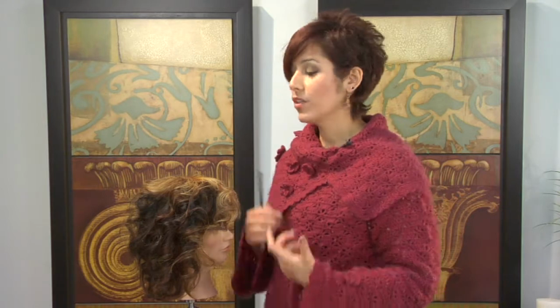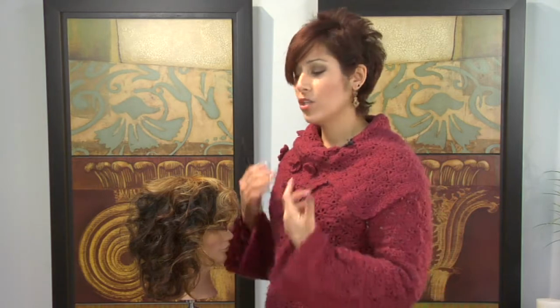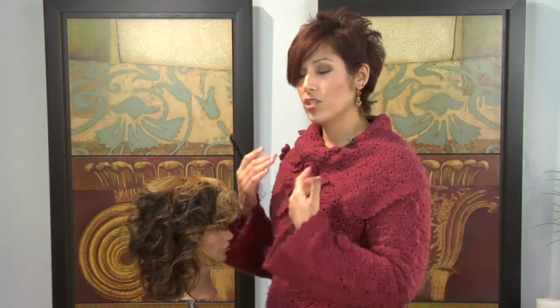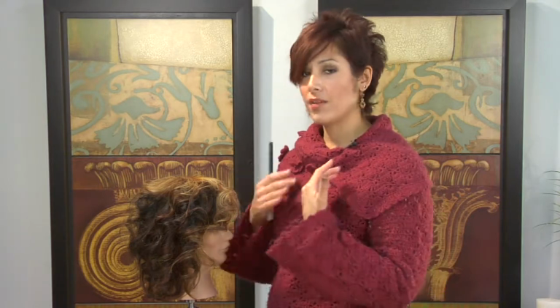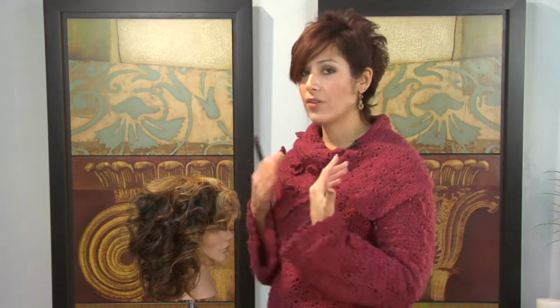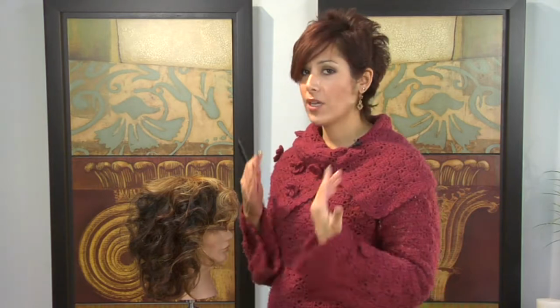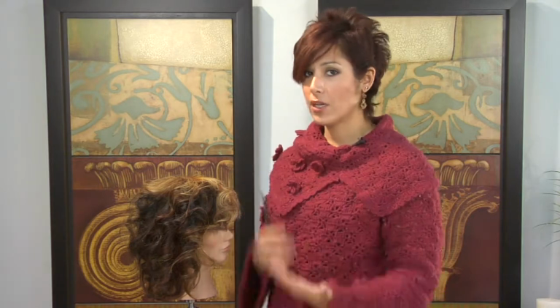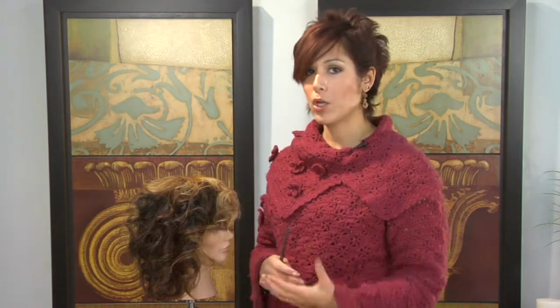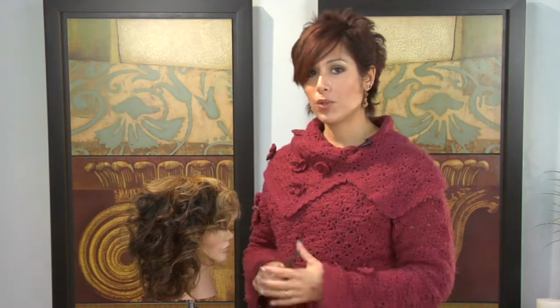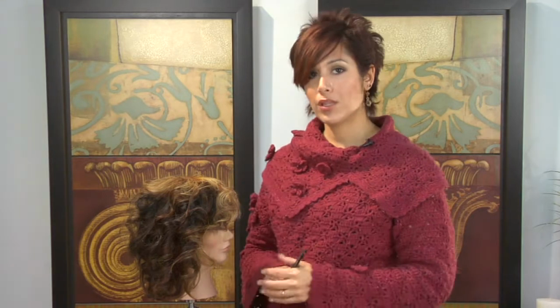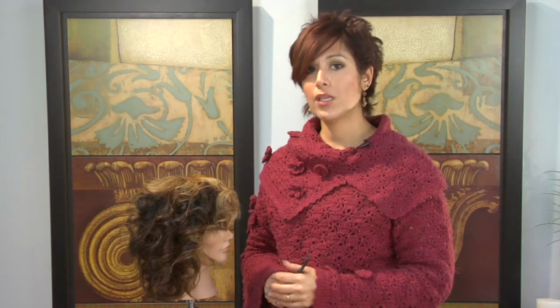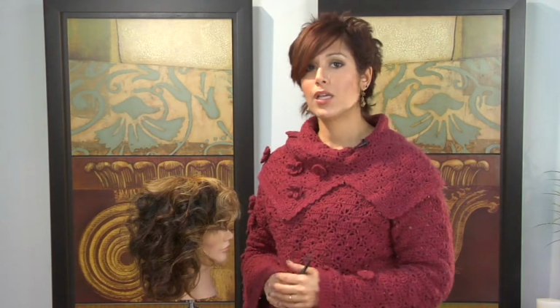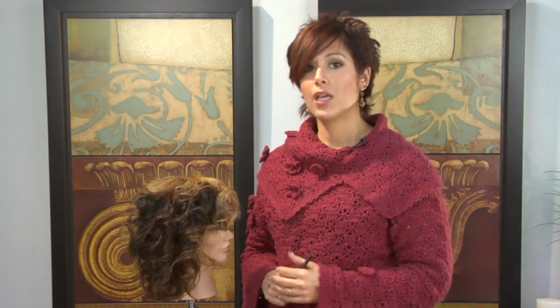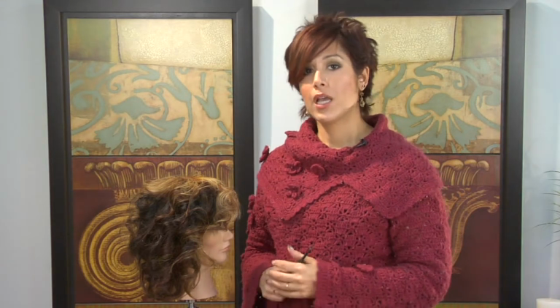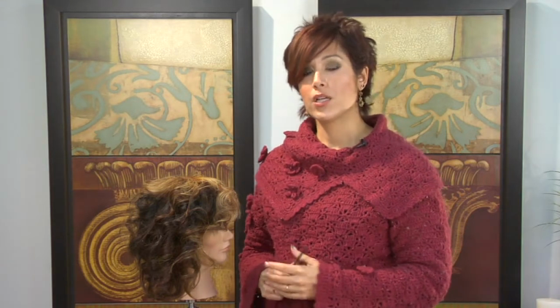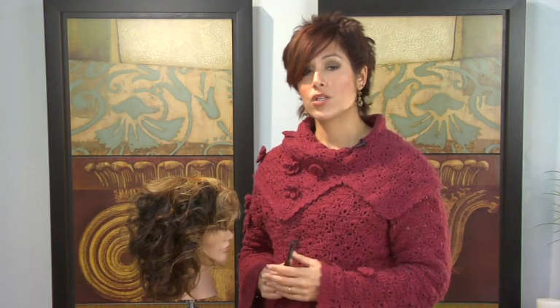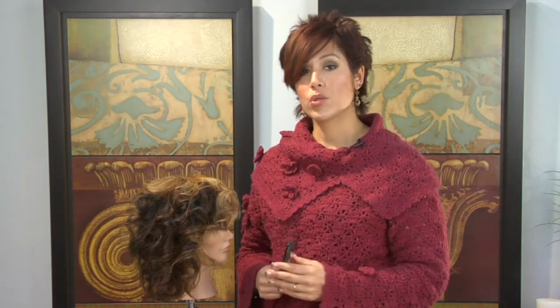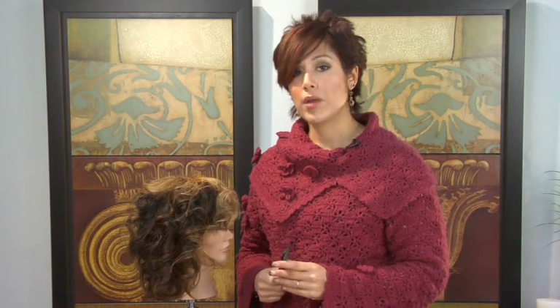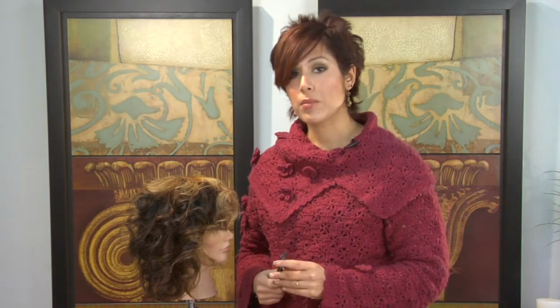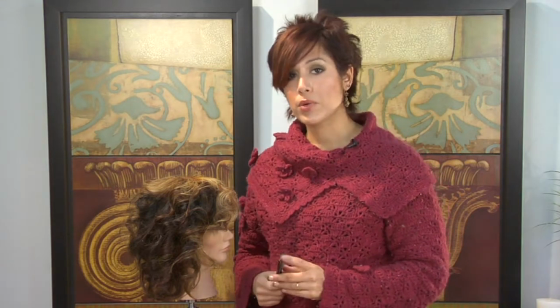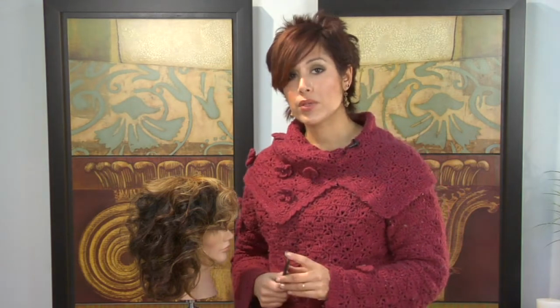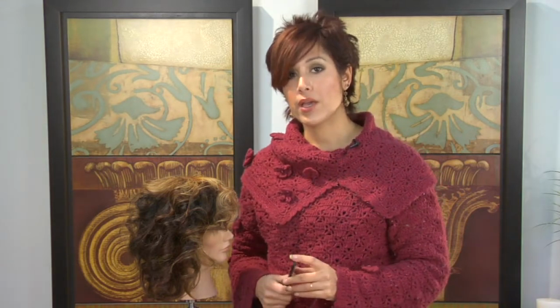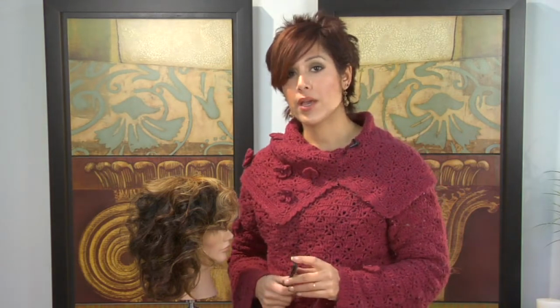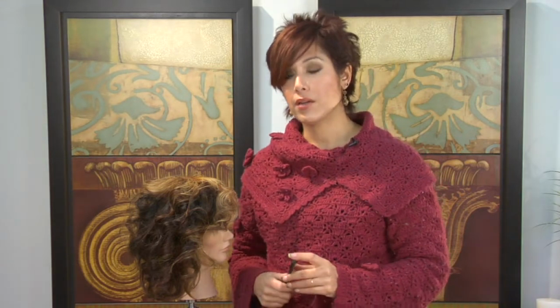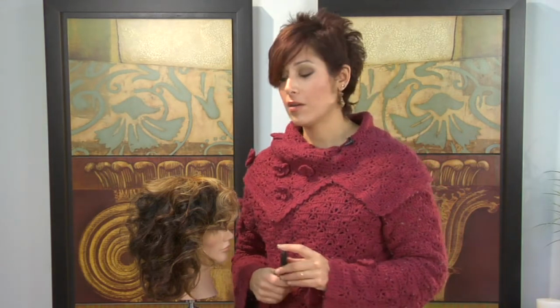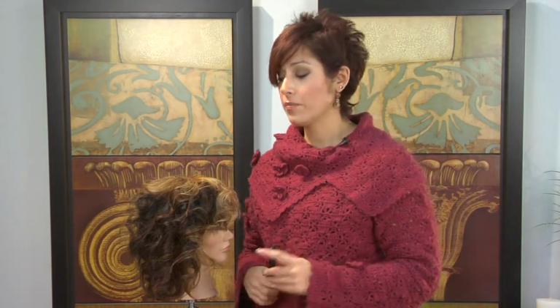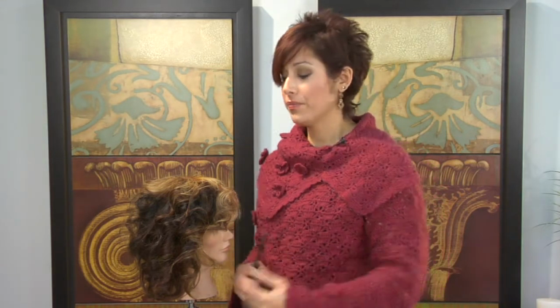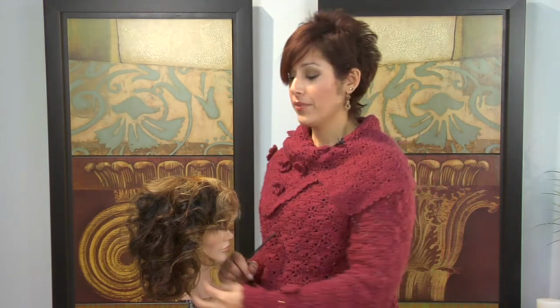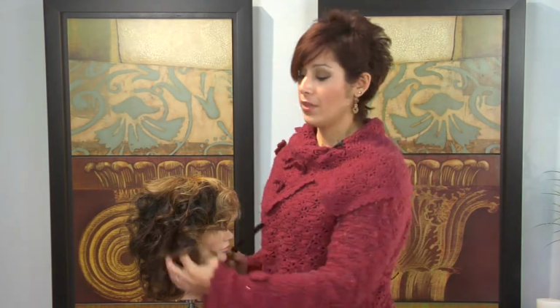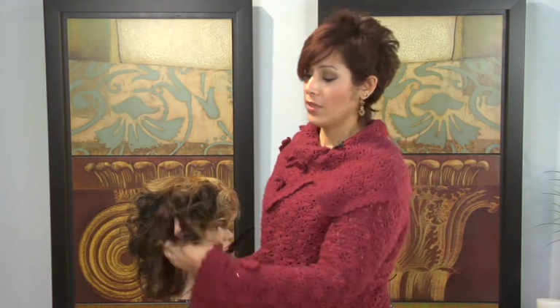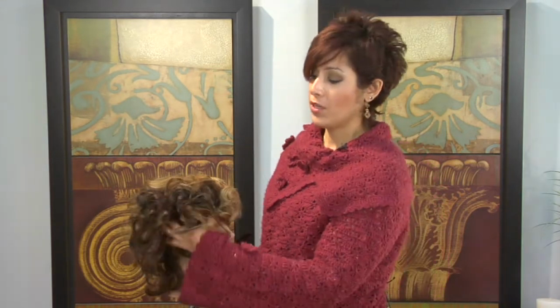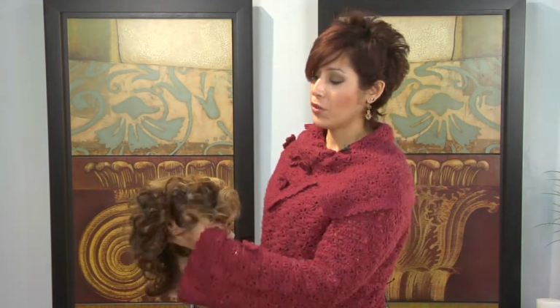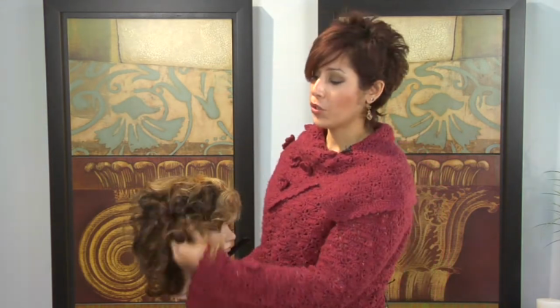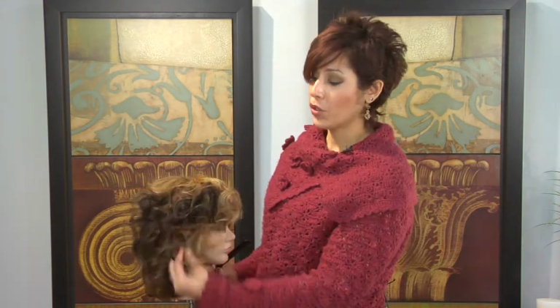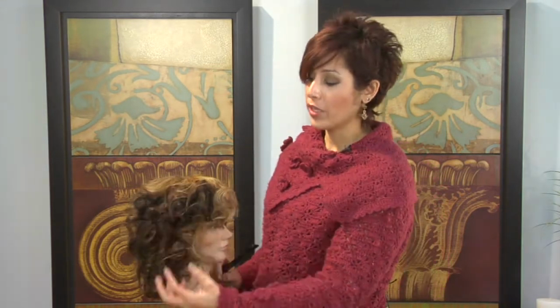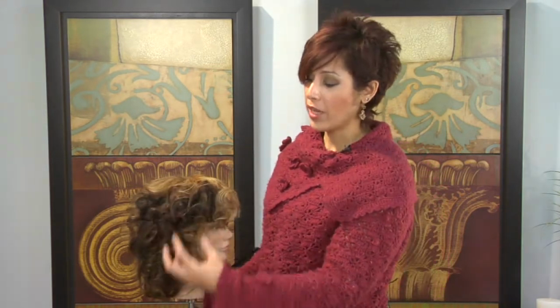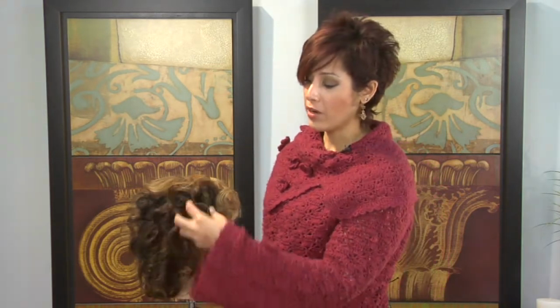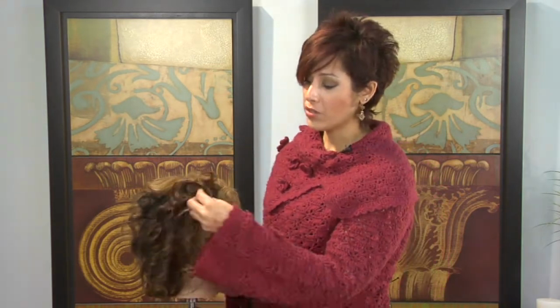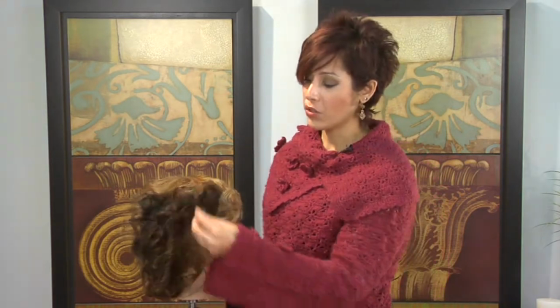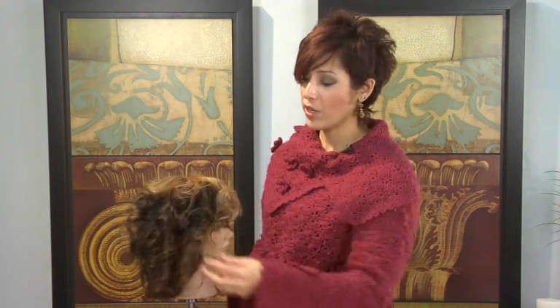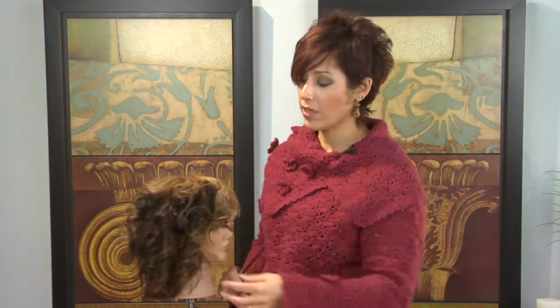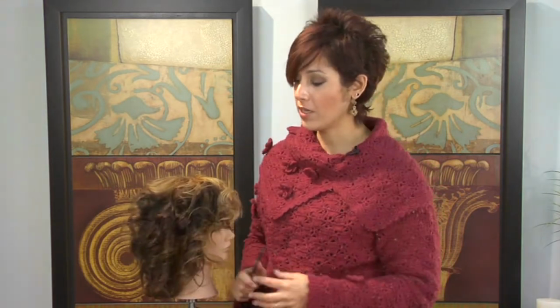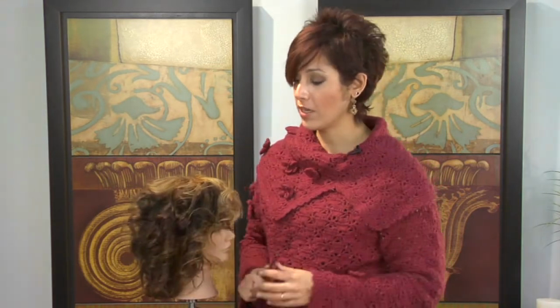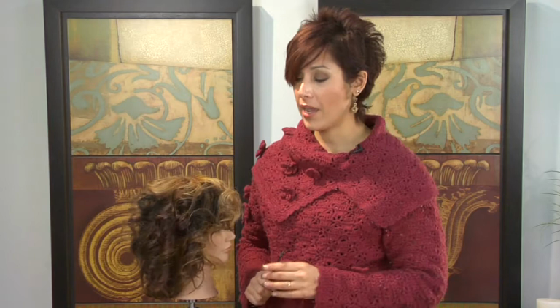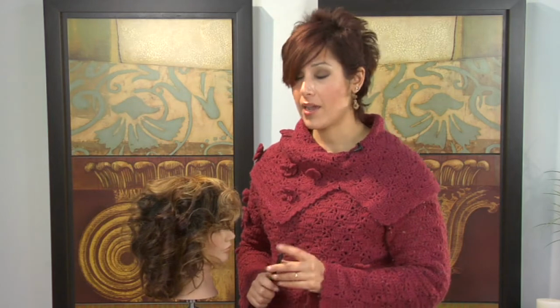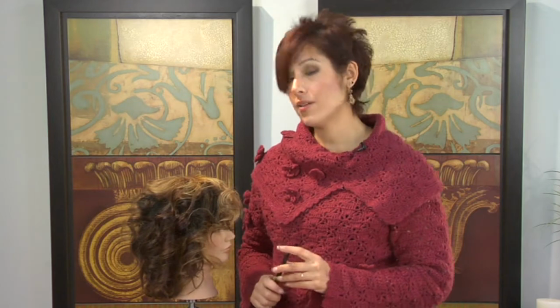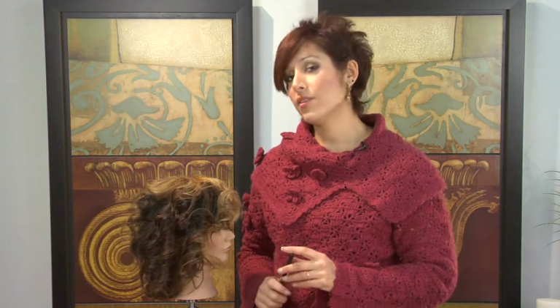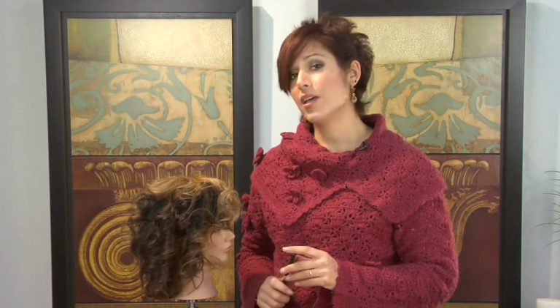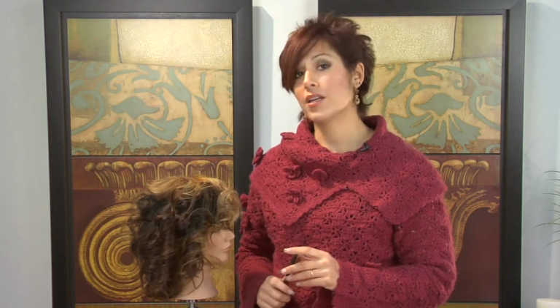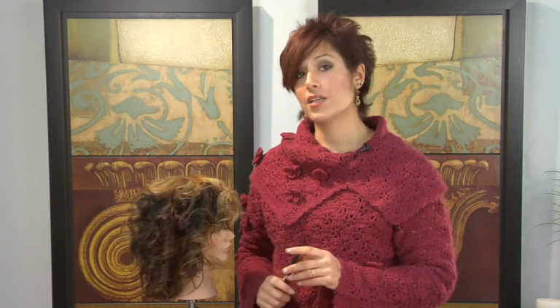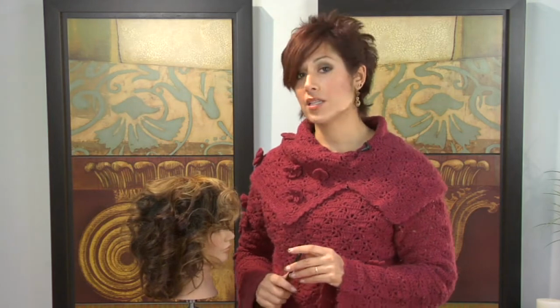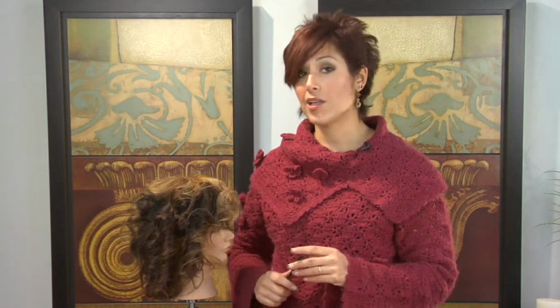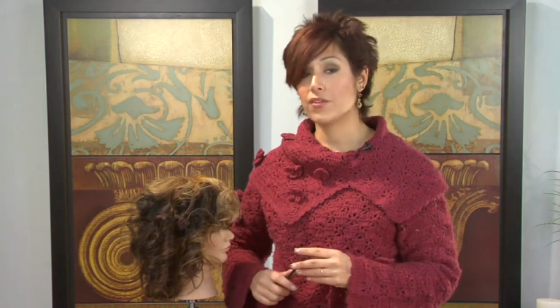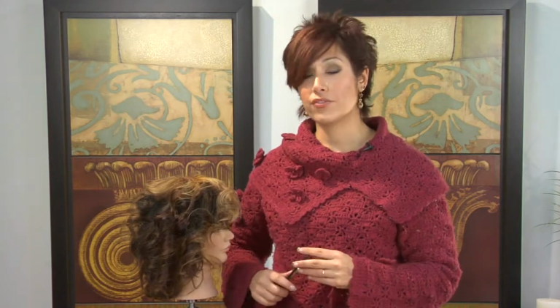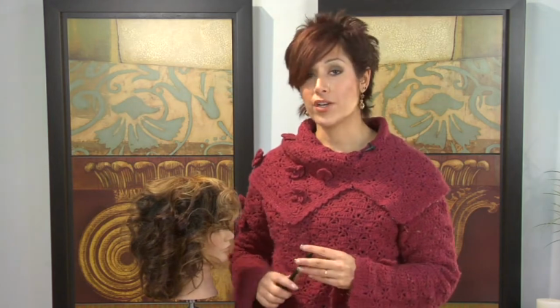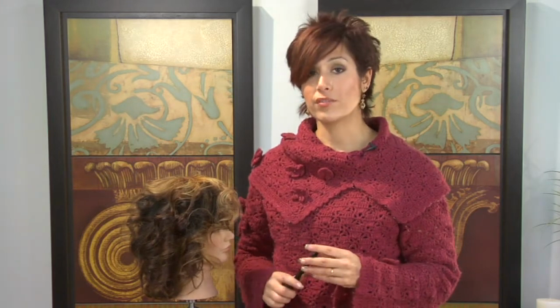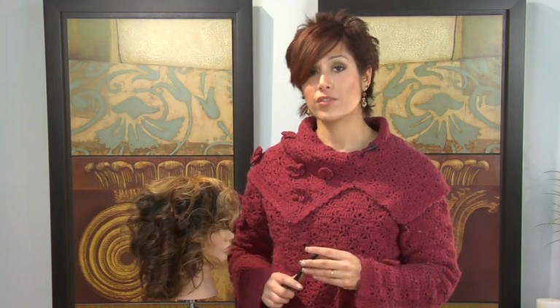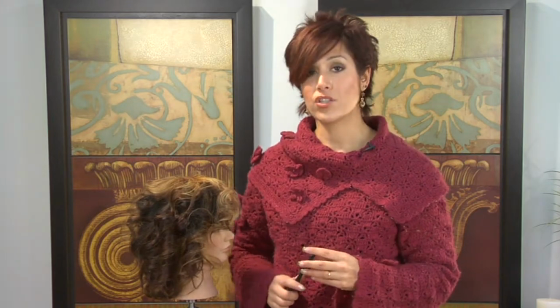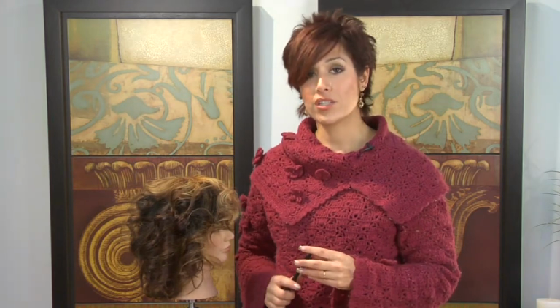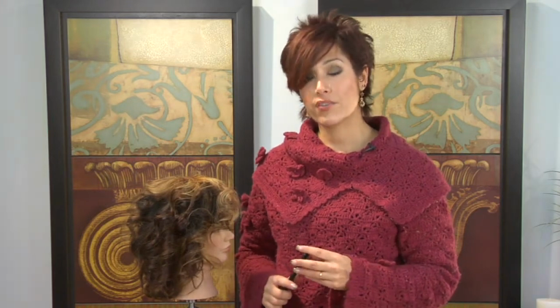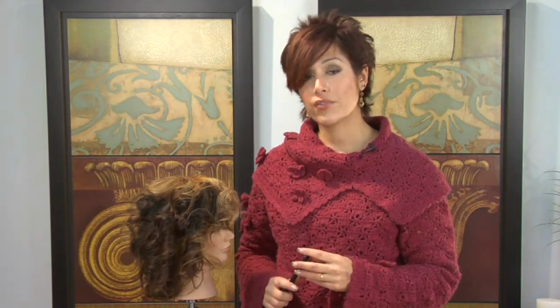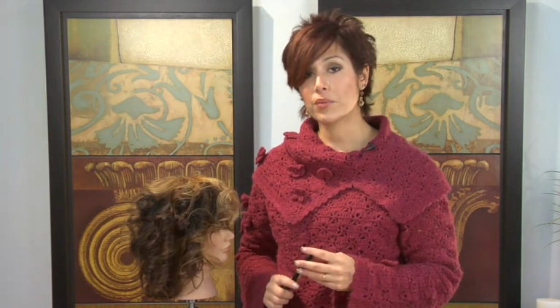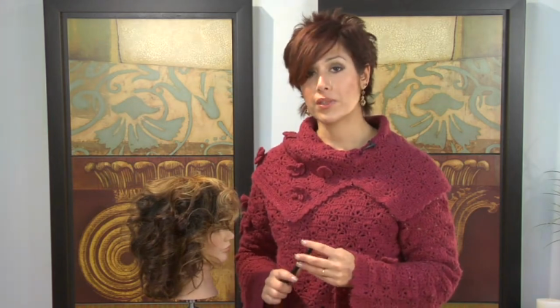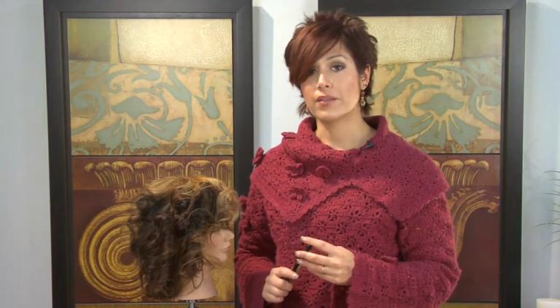You just have to kind of go with it, and just remember that curly hair is a great thing to have, and it's a lot of fun, so just have fun with it.